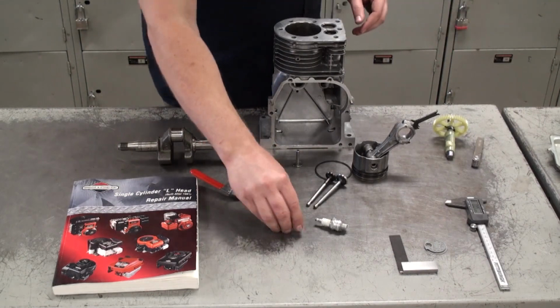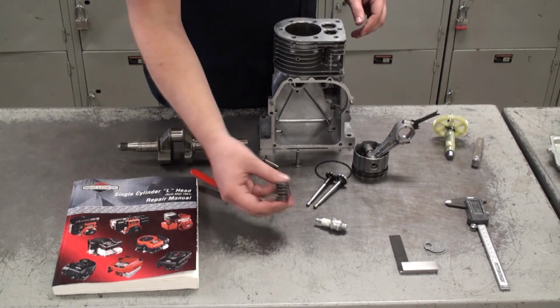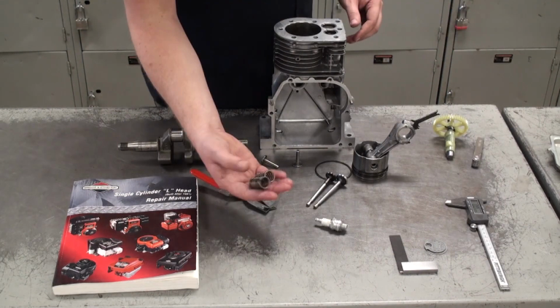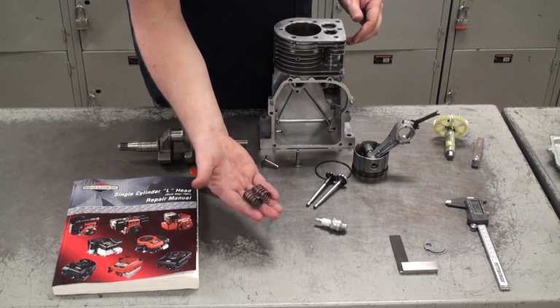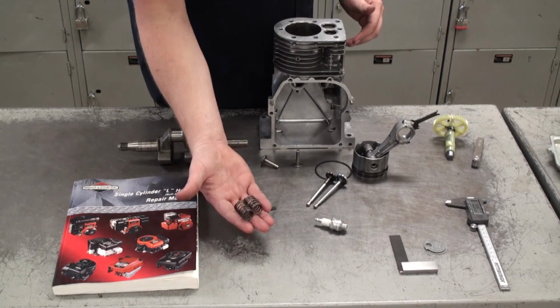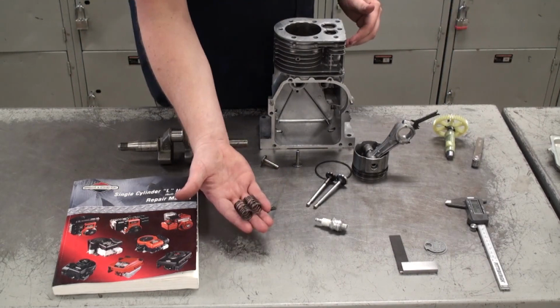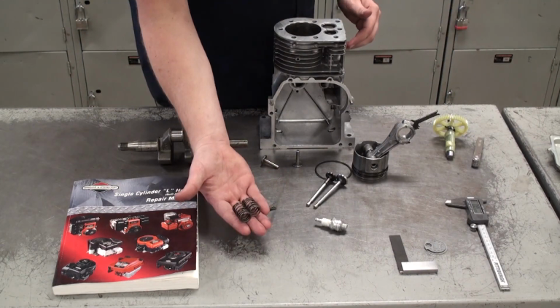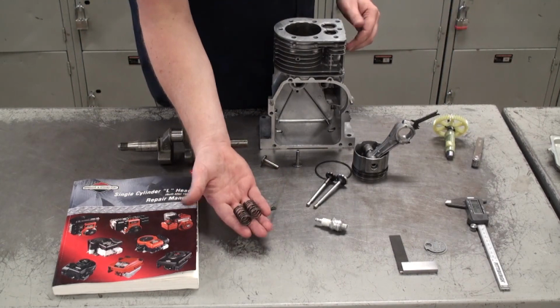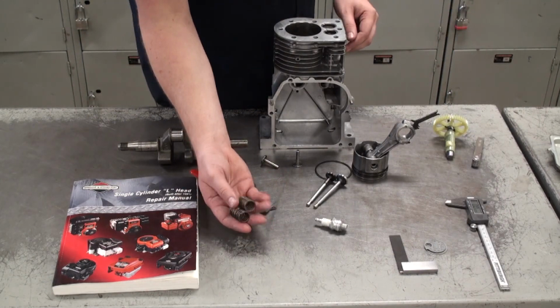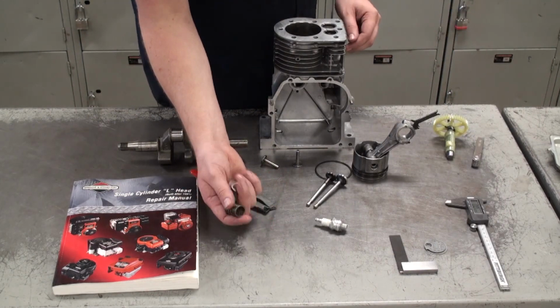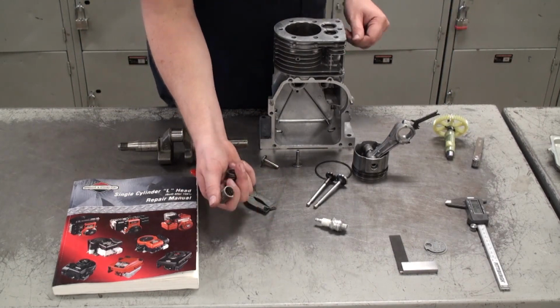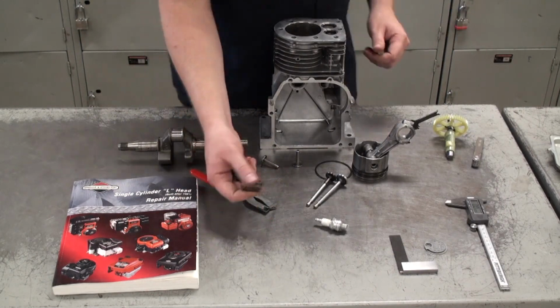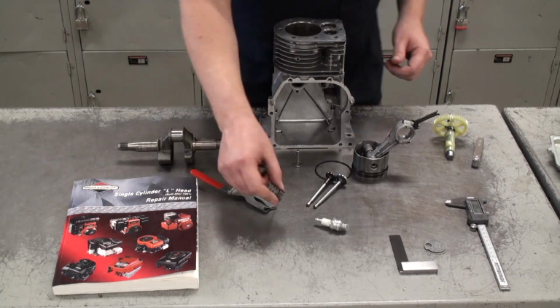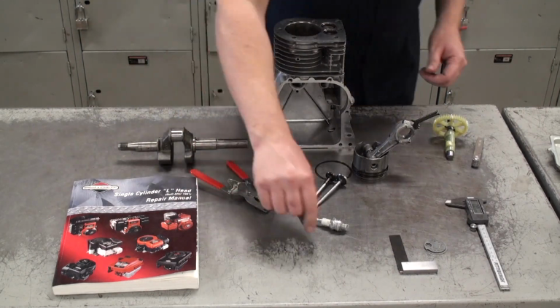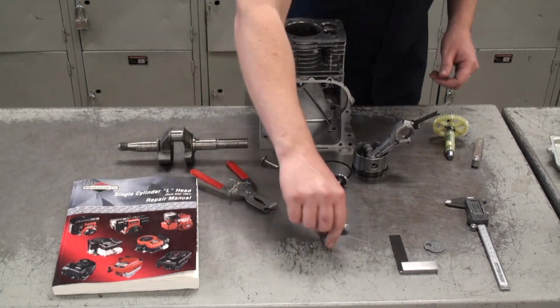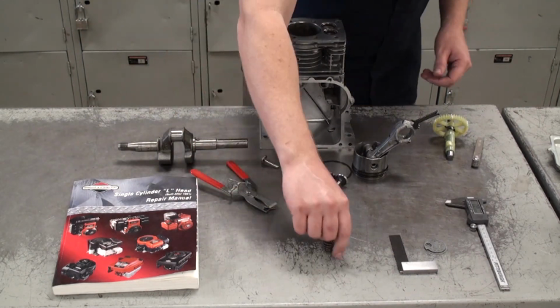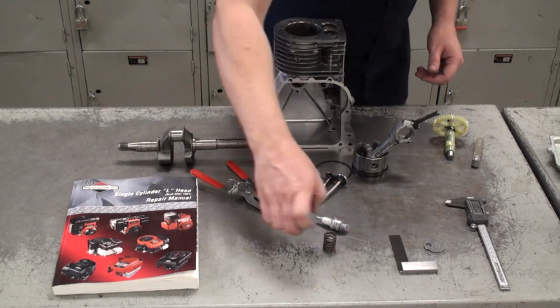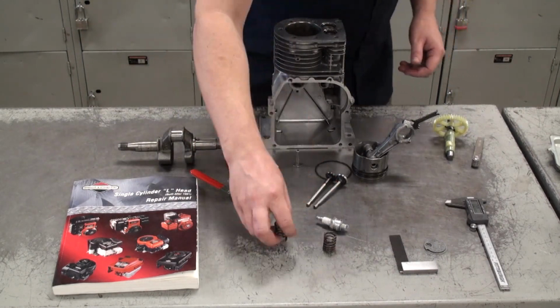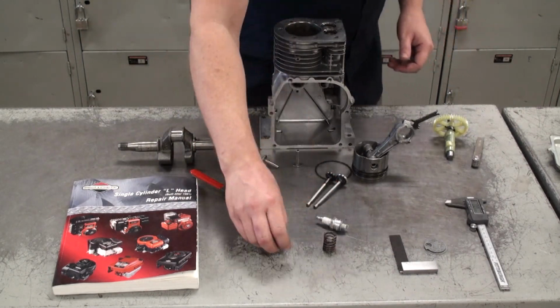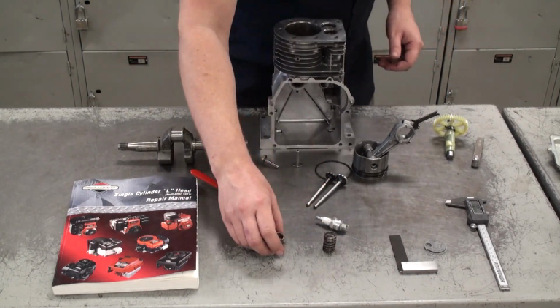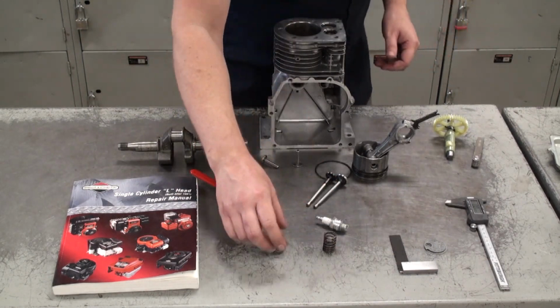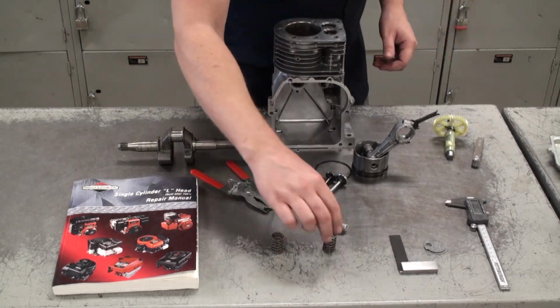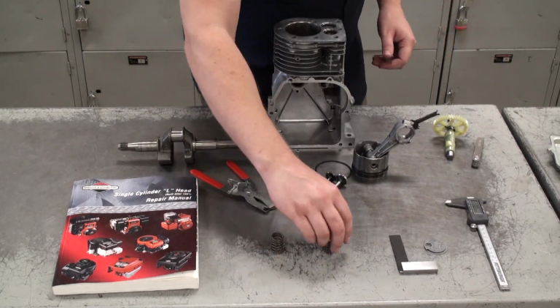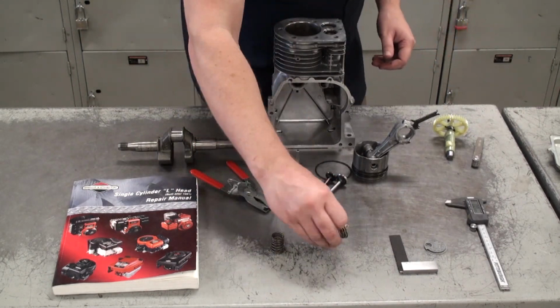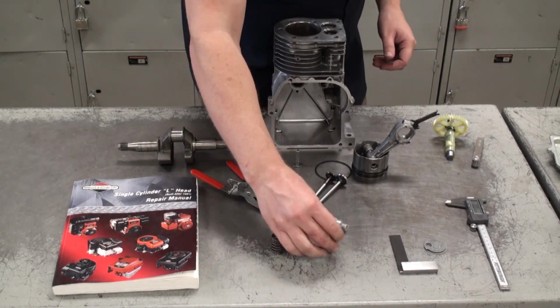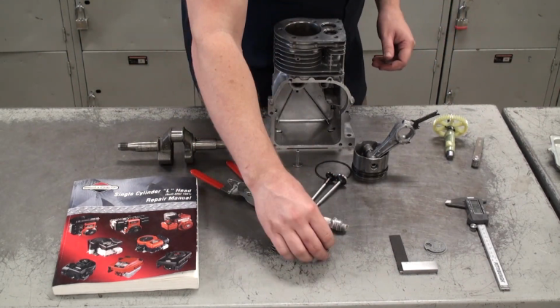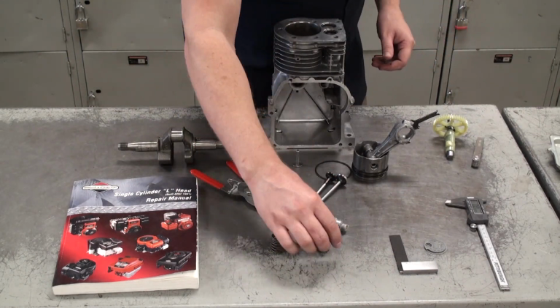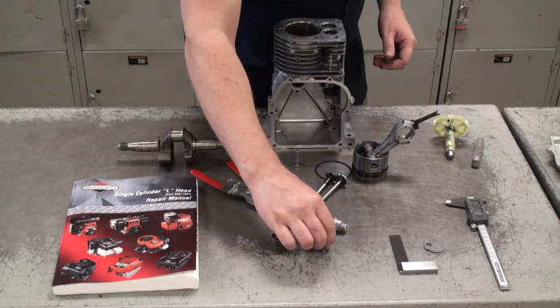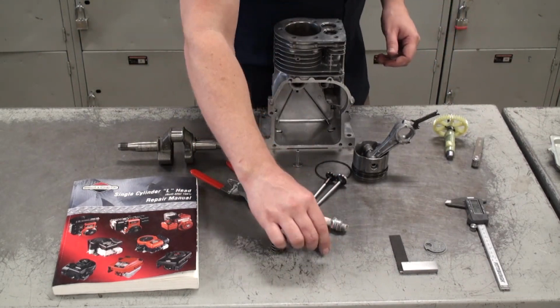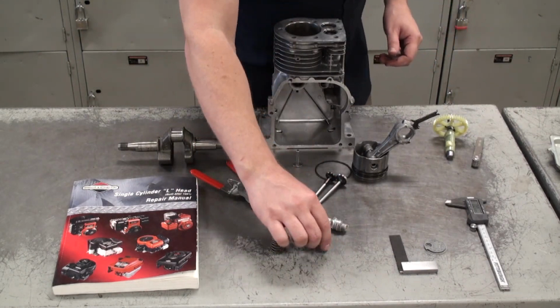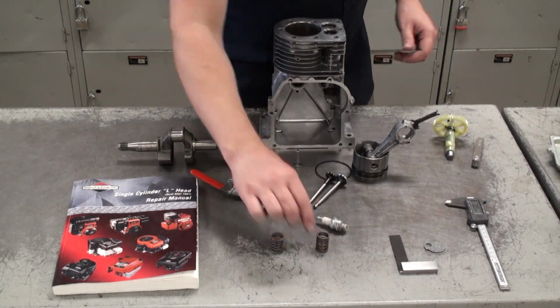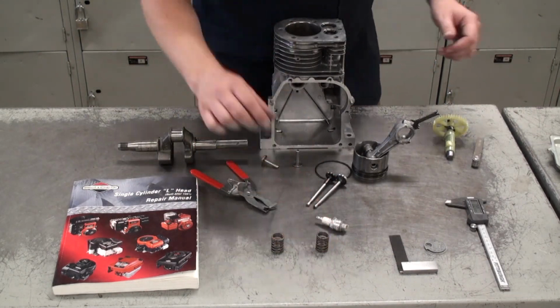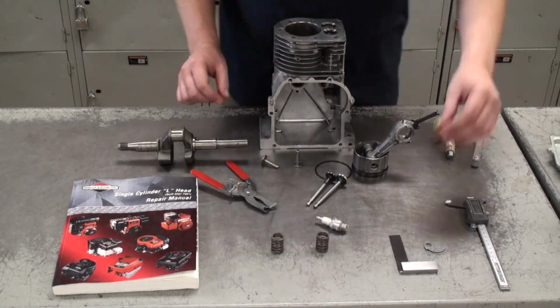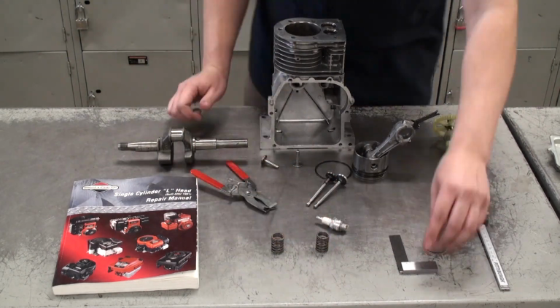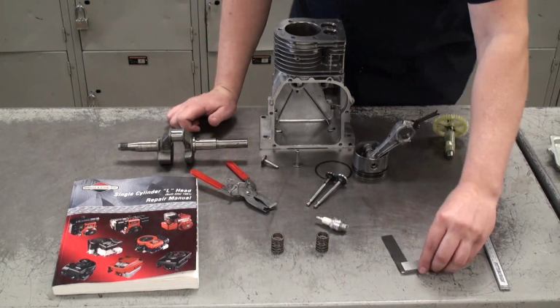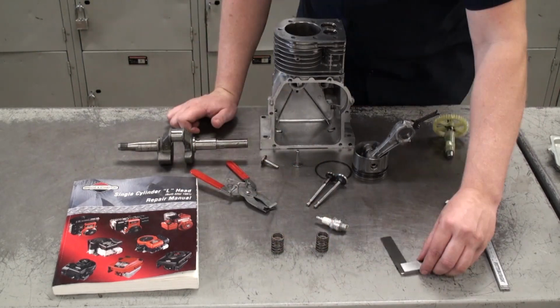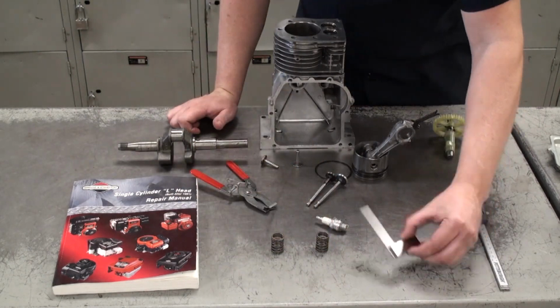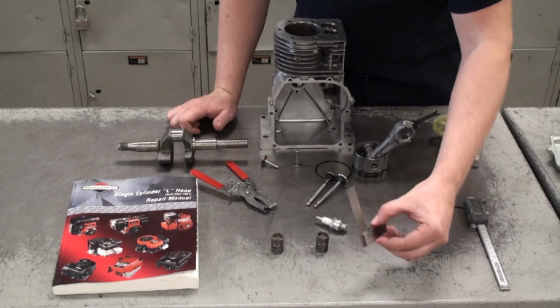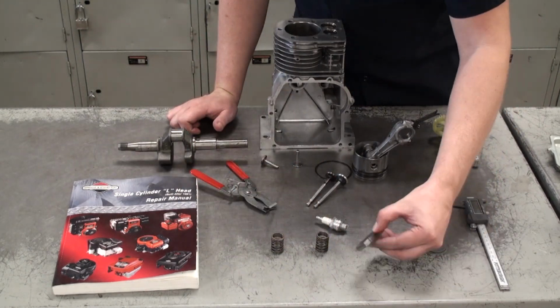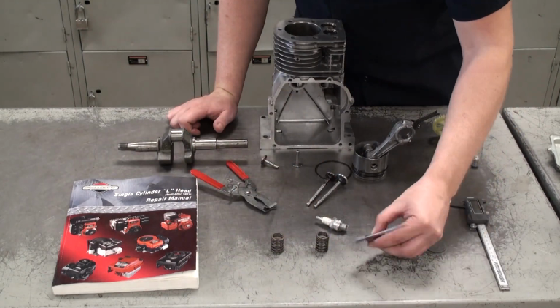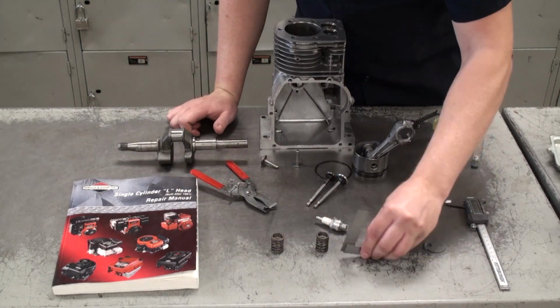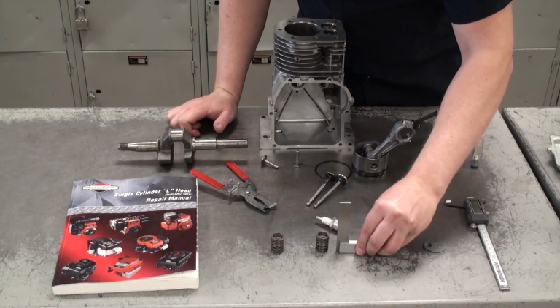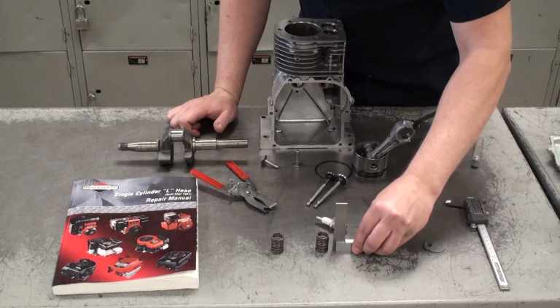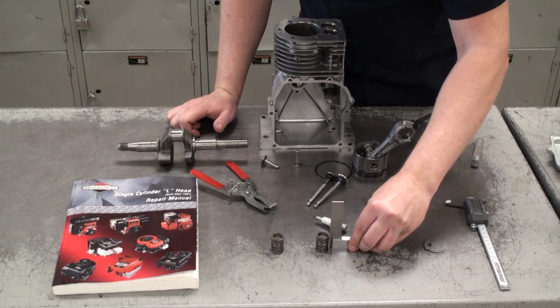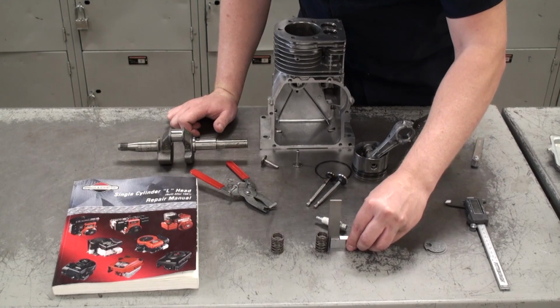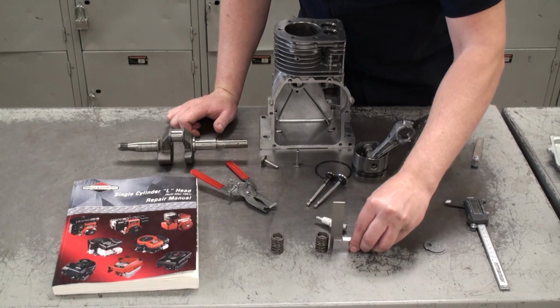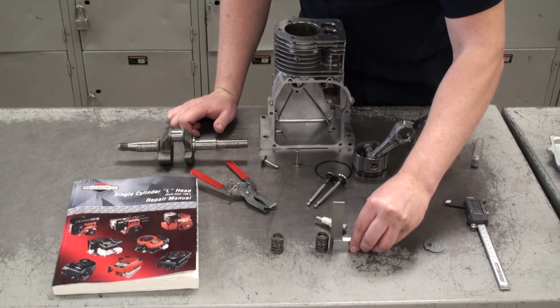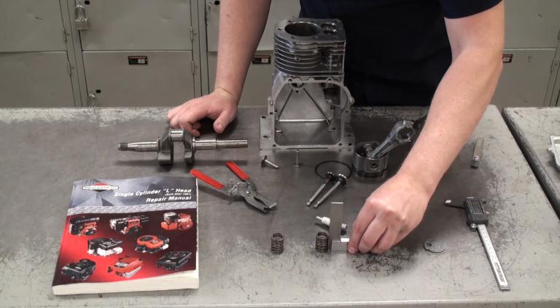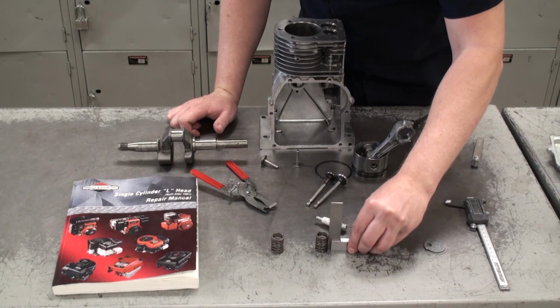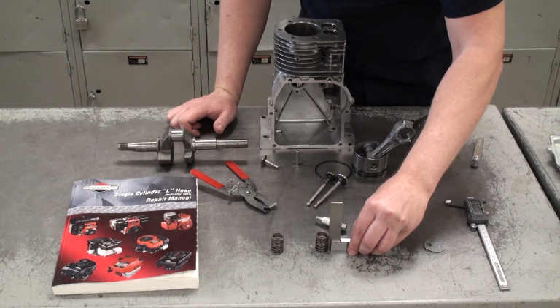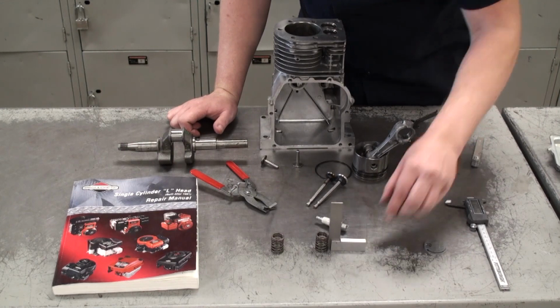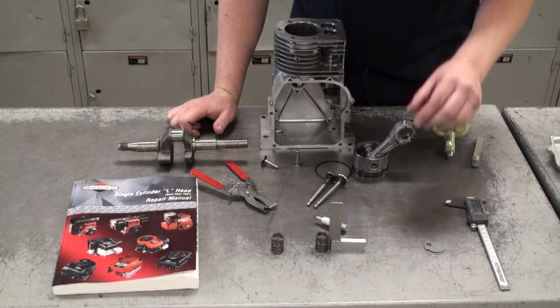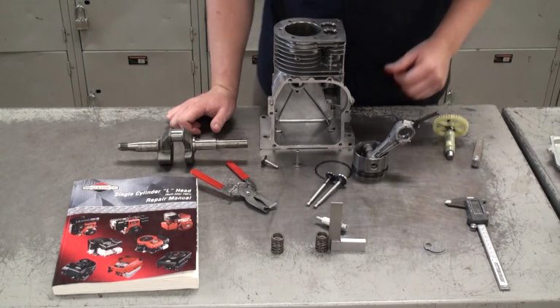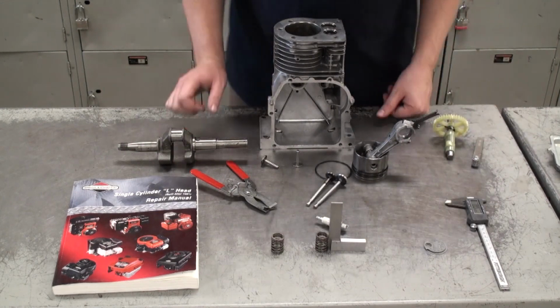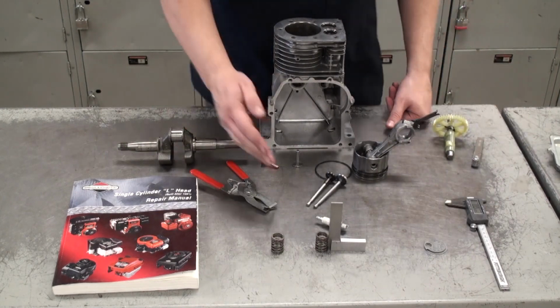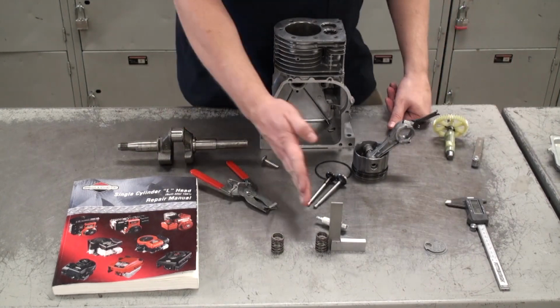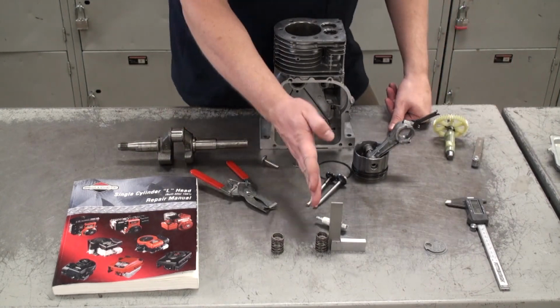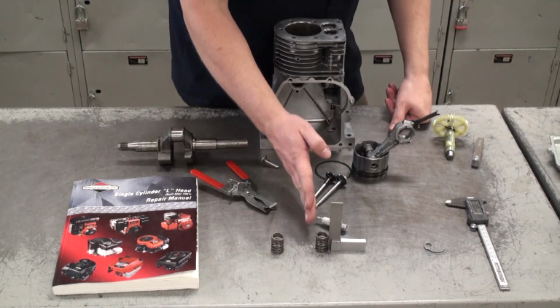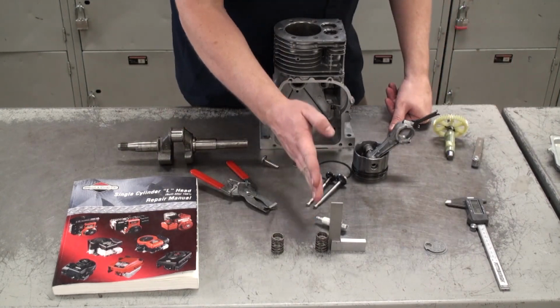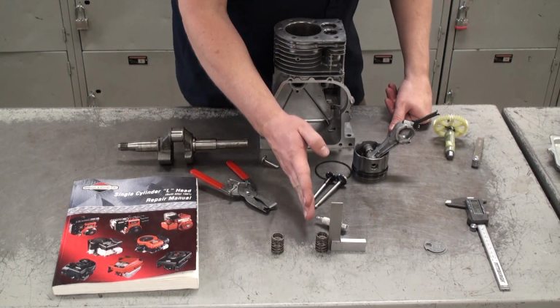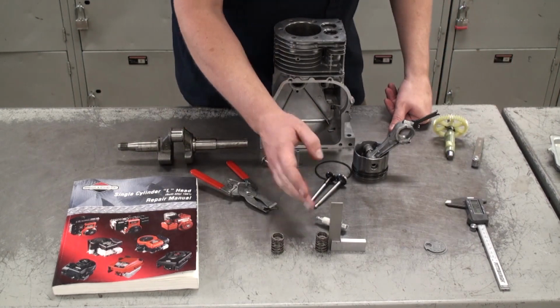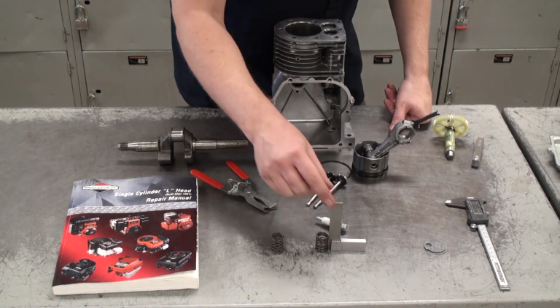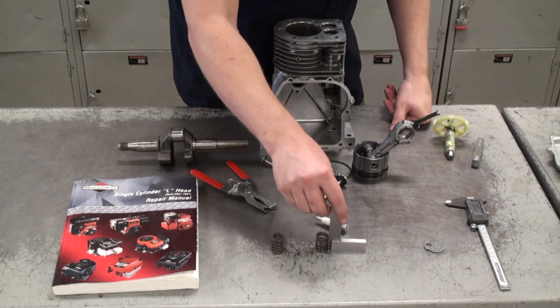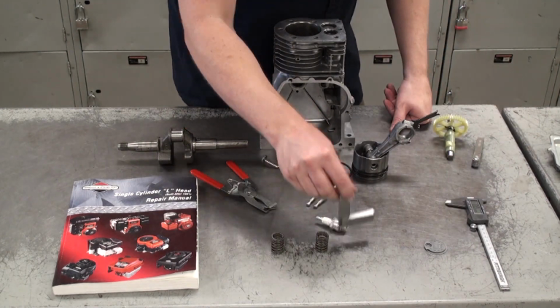Next in the valve system are the valve springs. We're going to use our engineer's square to make sure that the springs are still square and not misshapen.